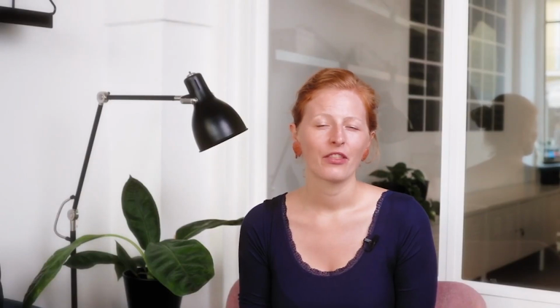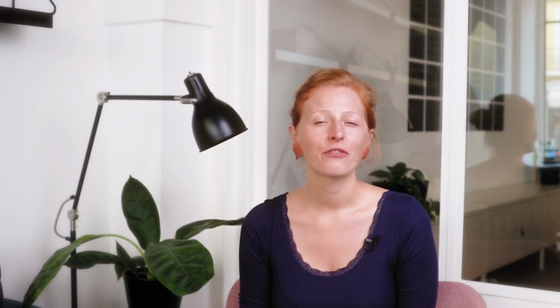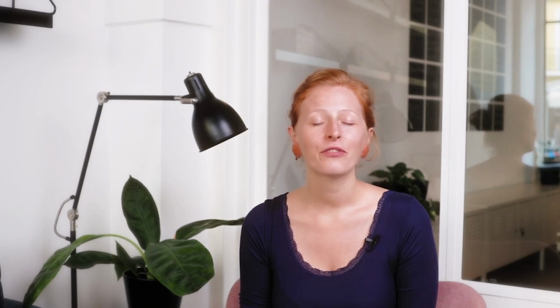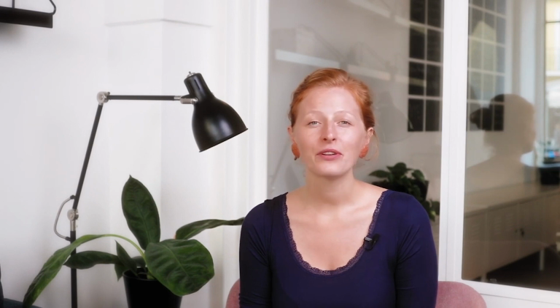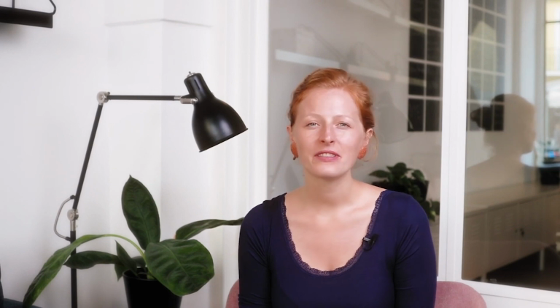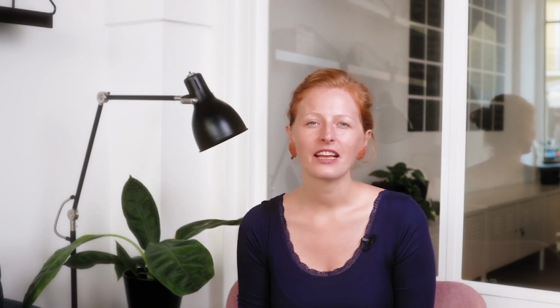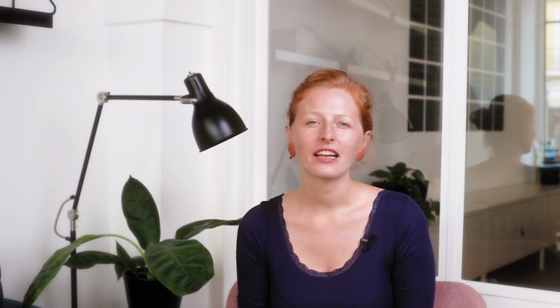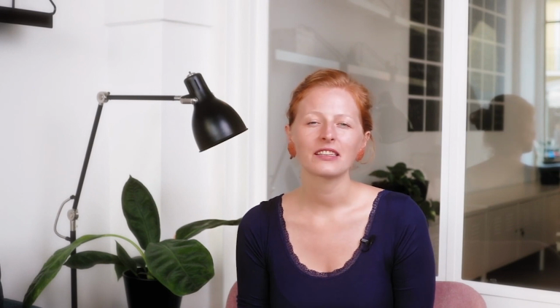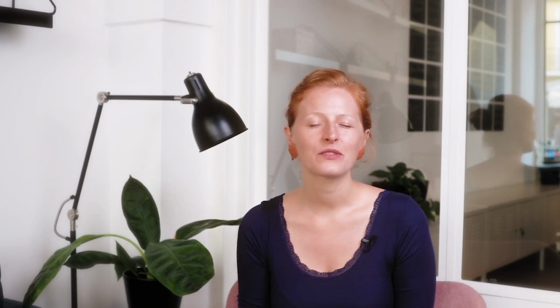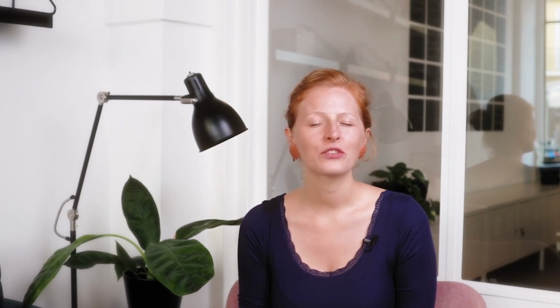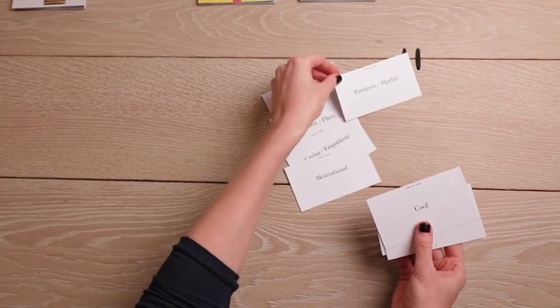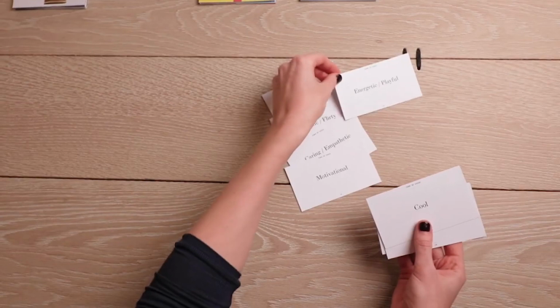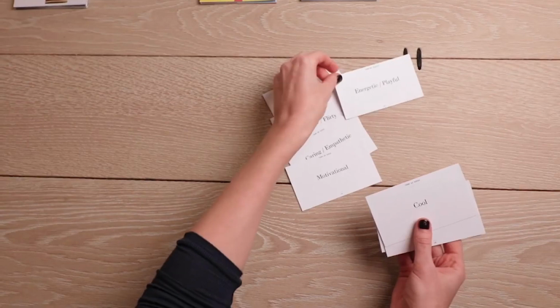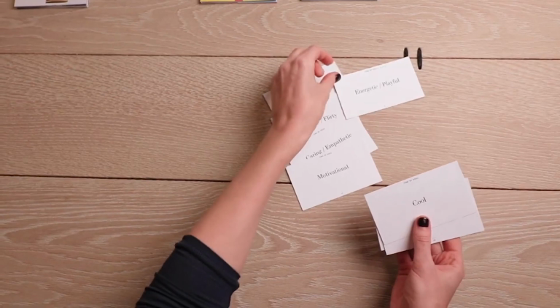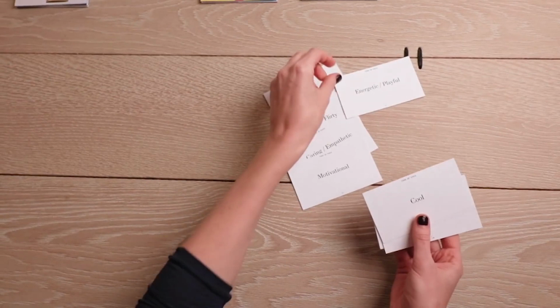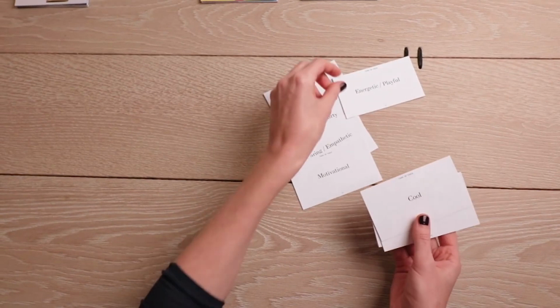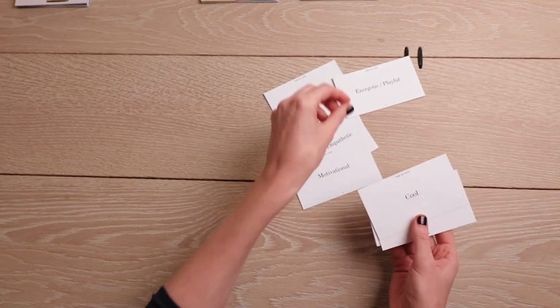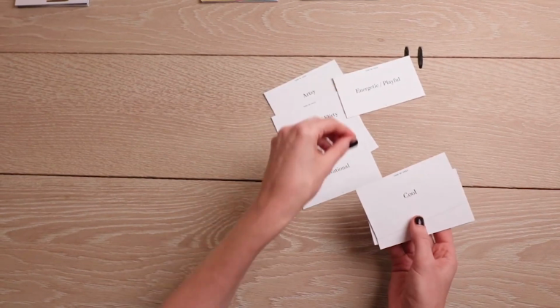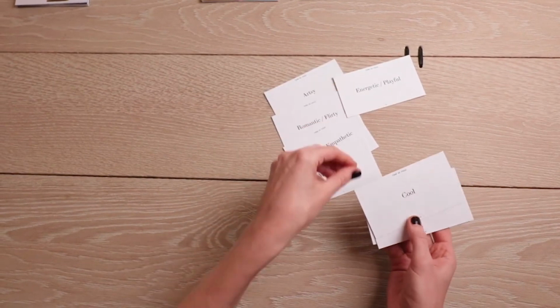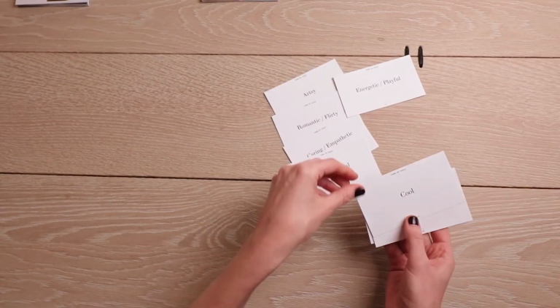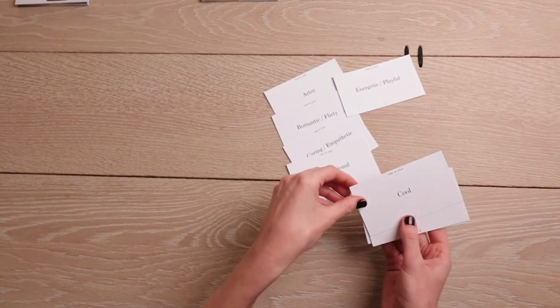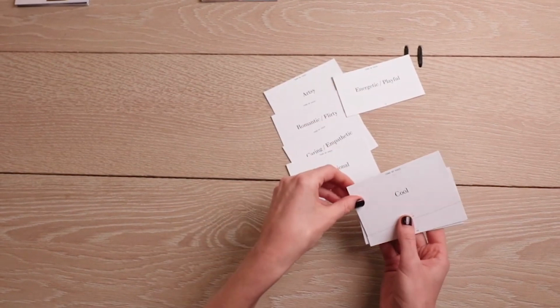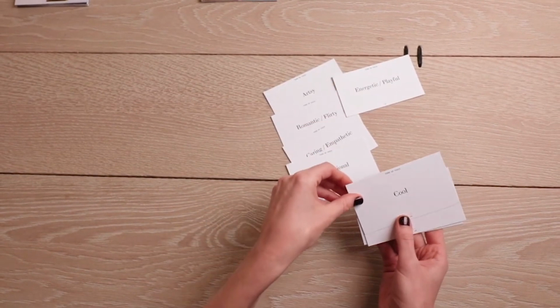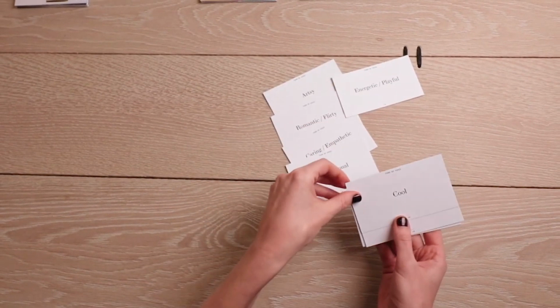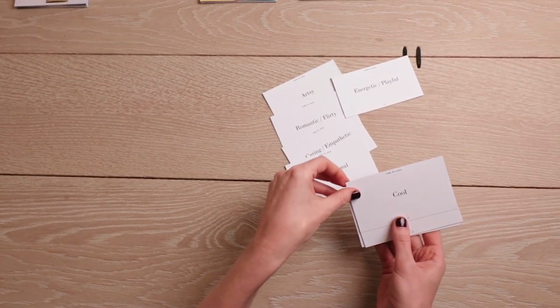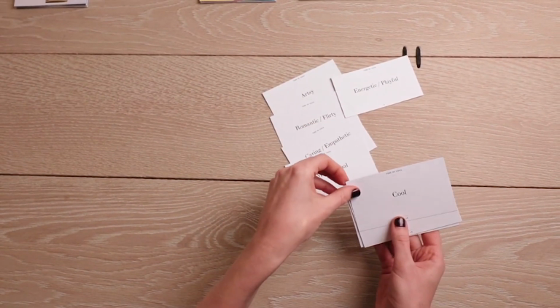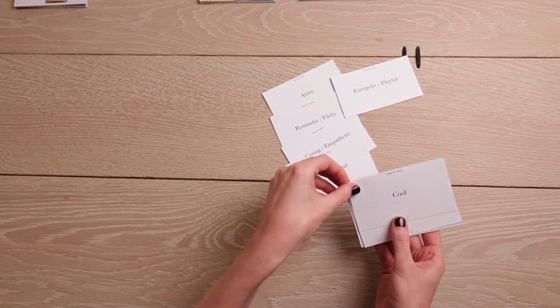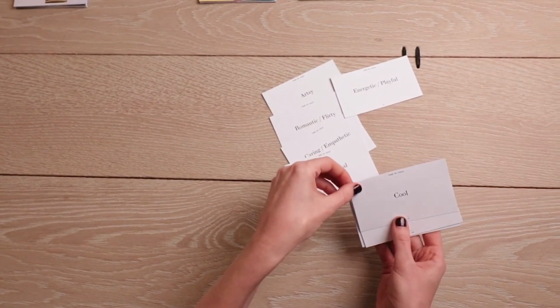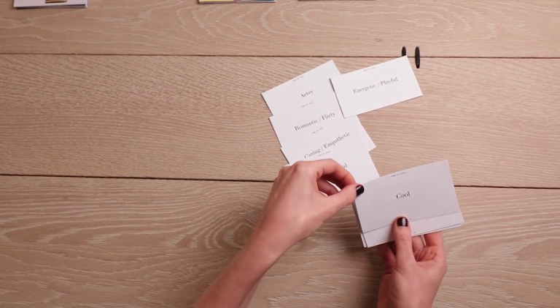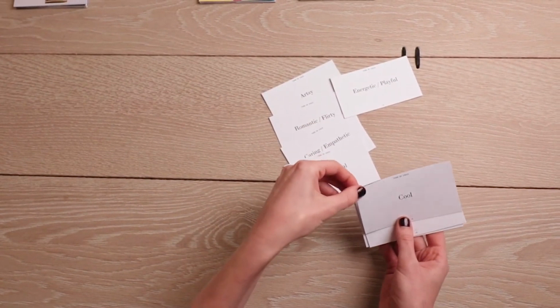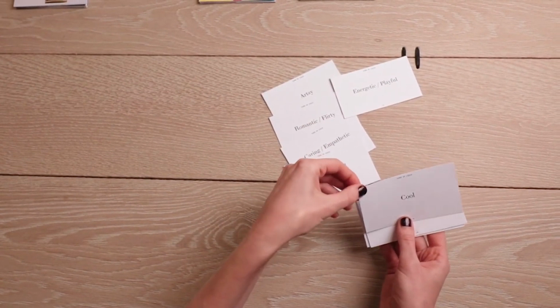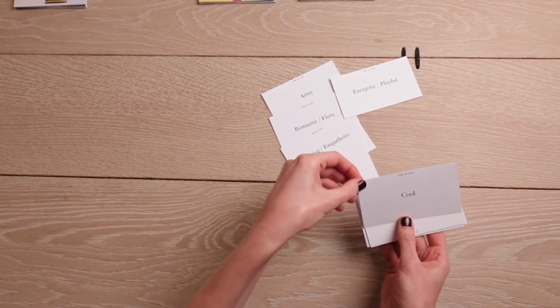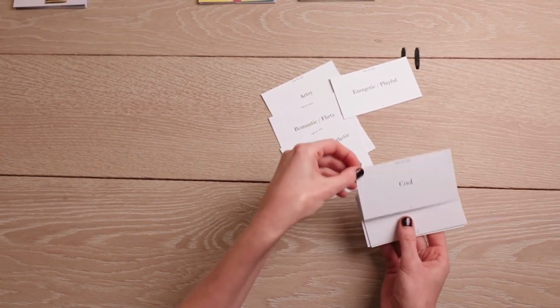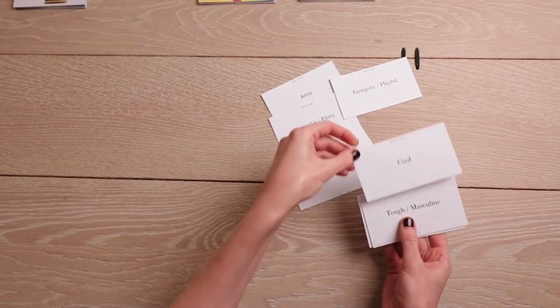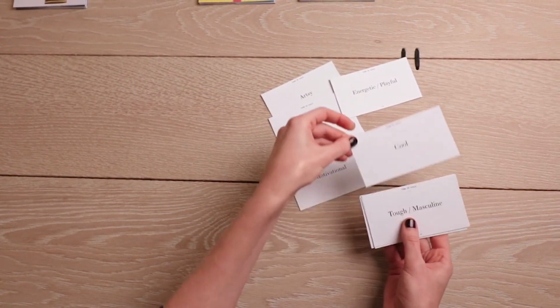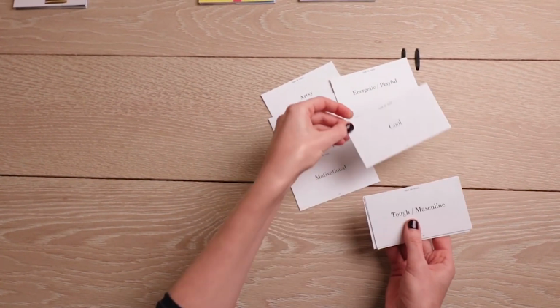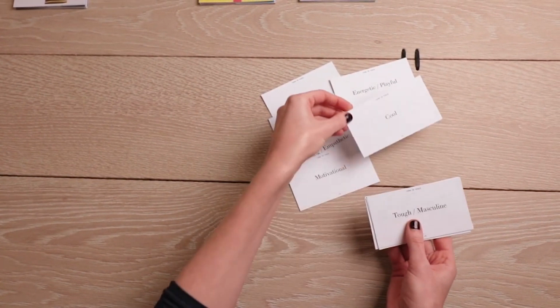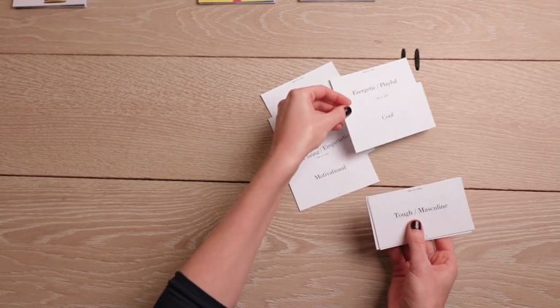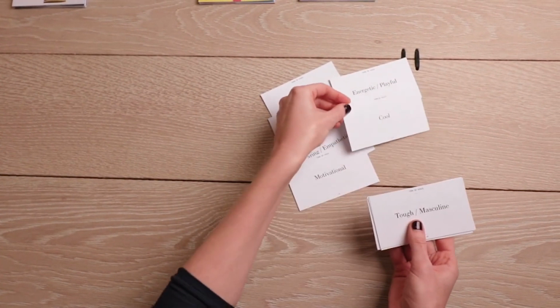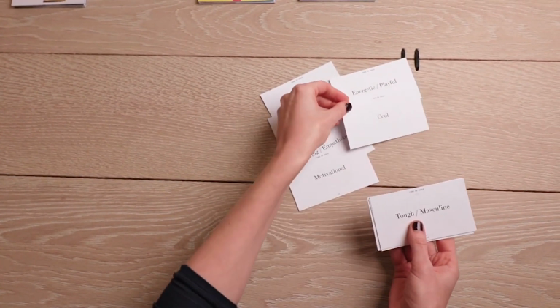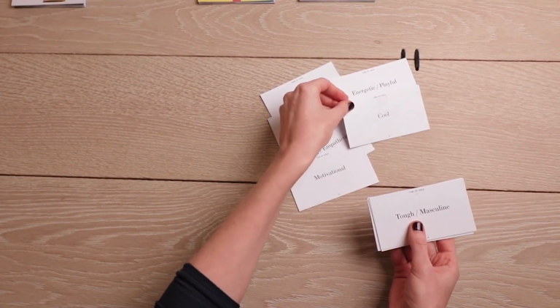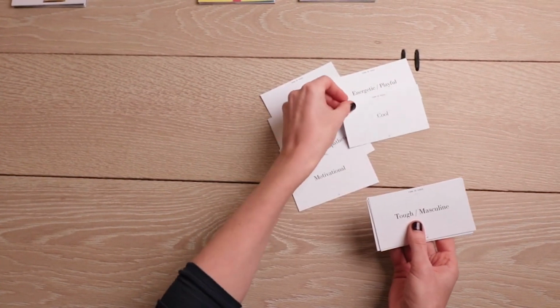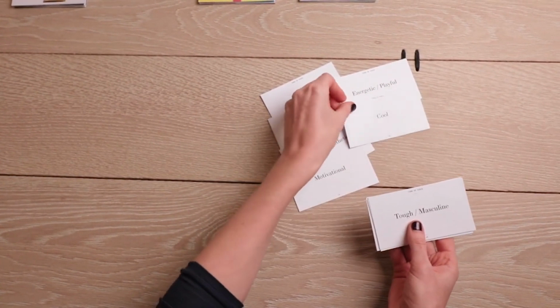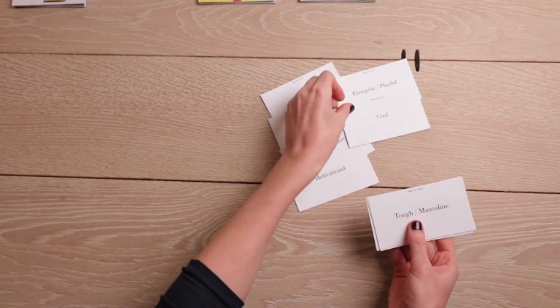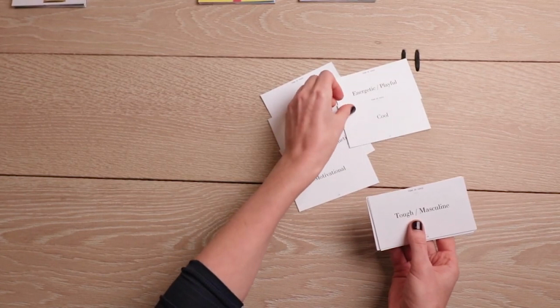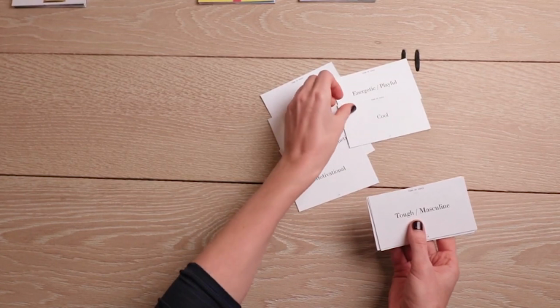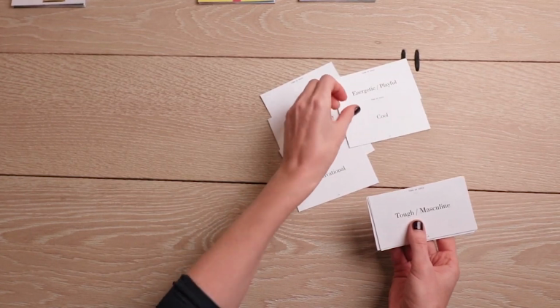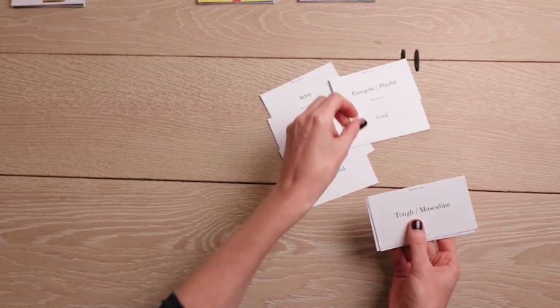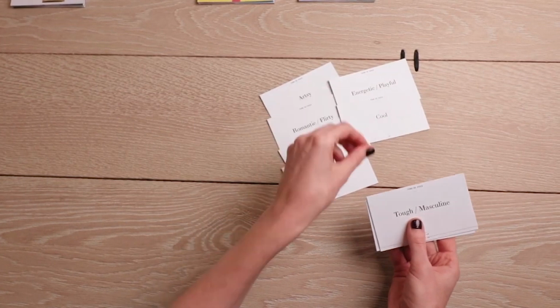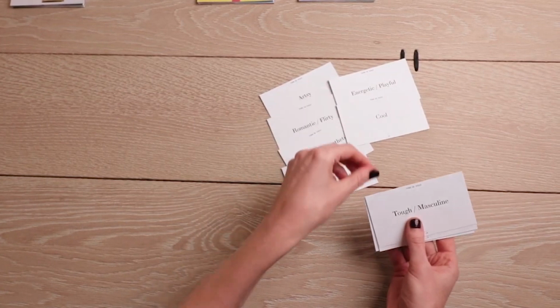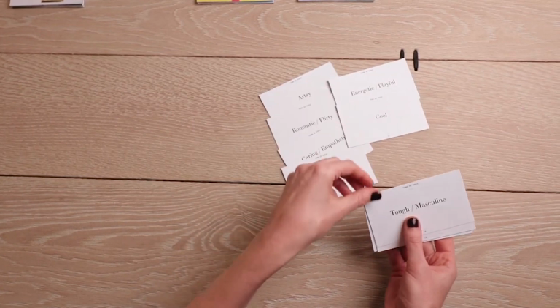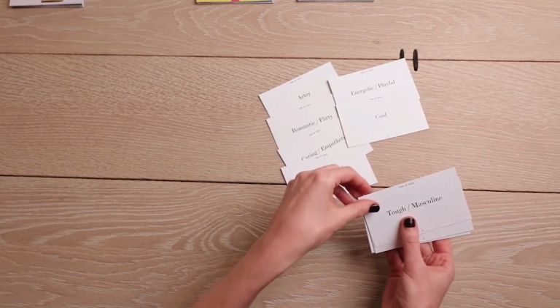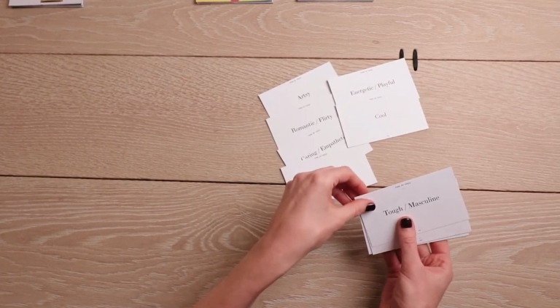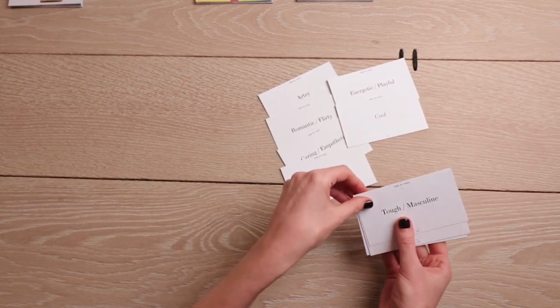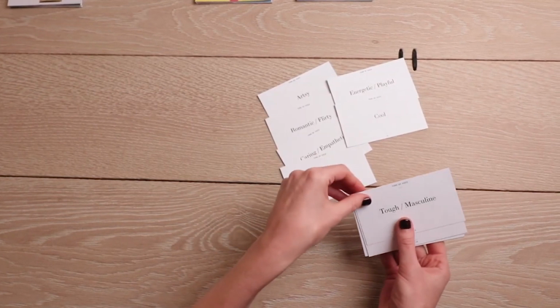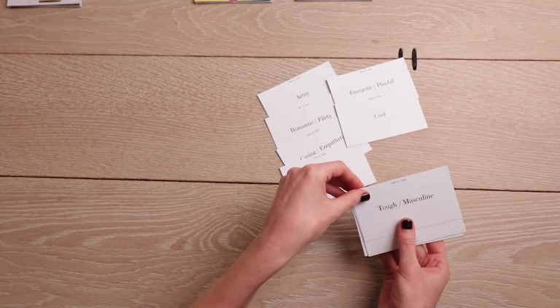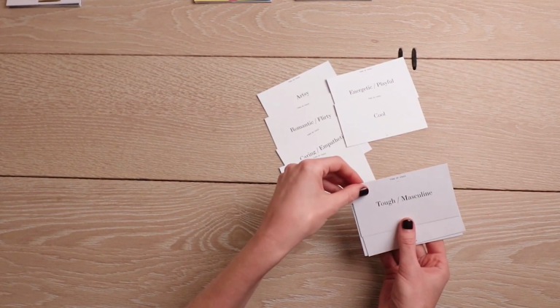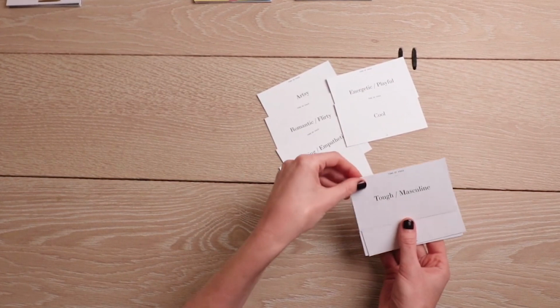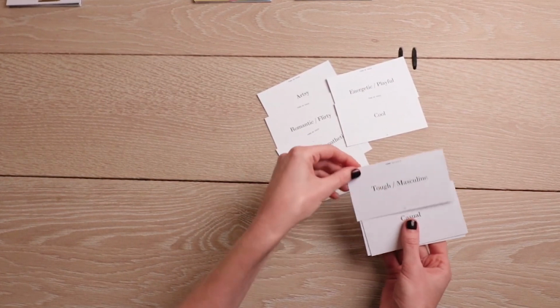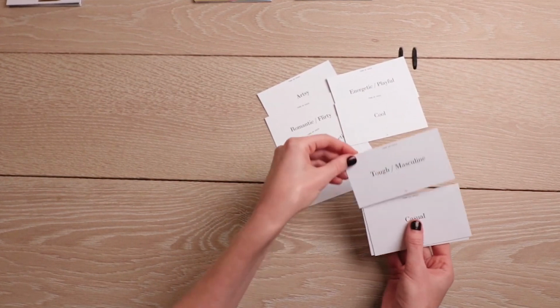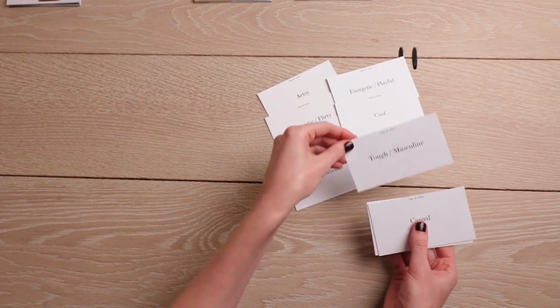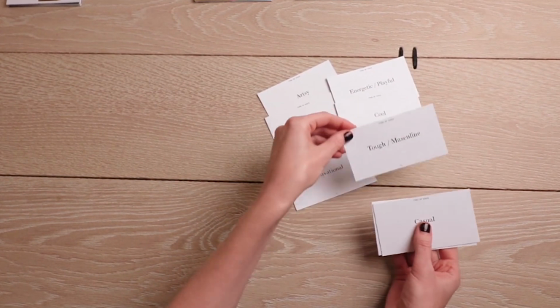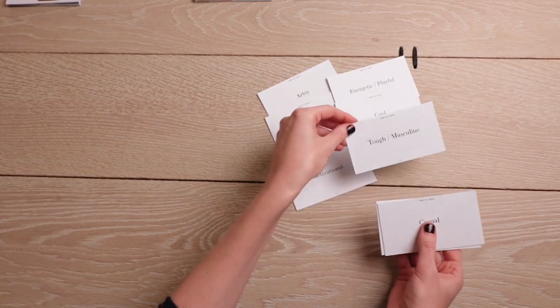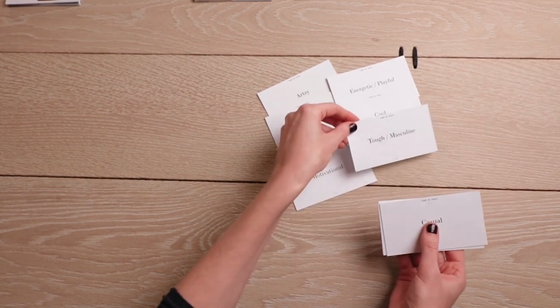The first deck is the tone of voice cards. There are 15 of them with examples and they will help you to define your brand's voice.